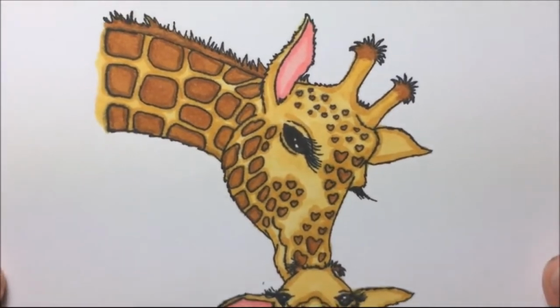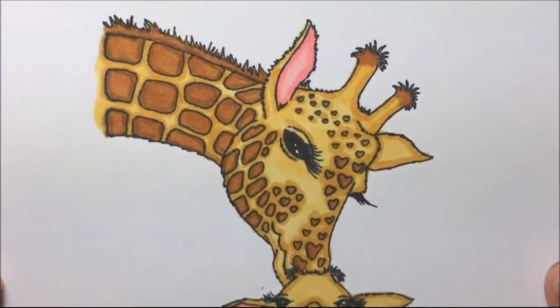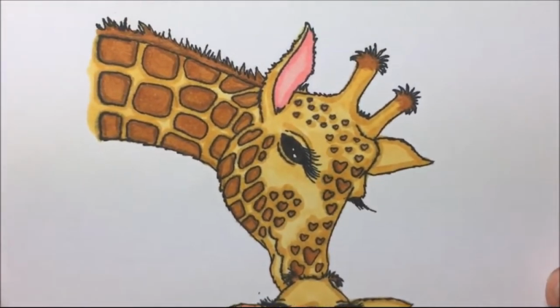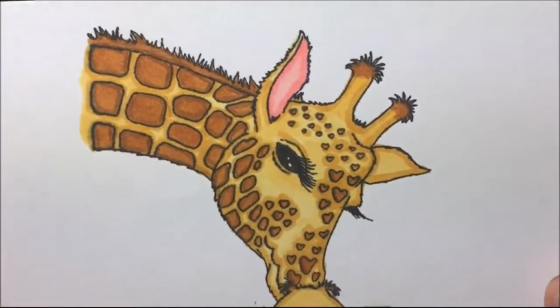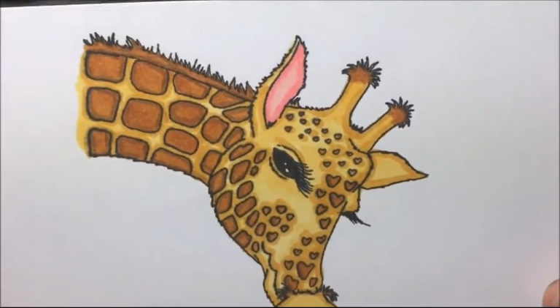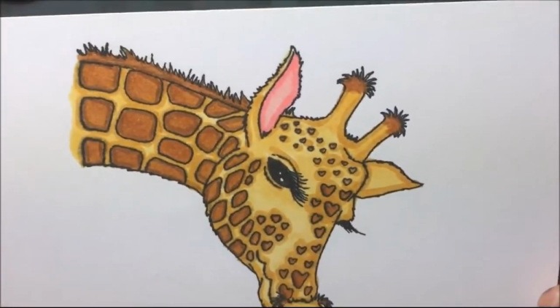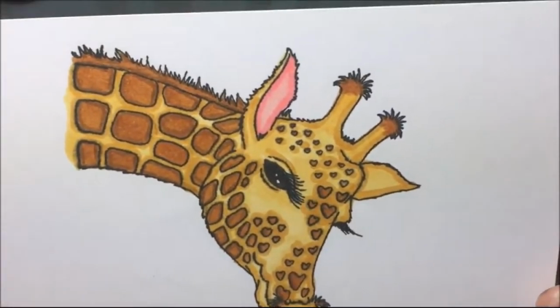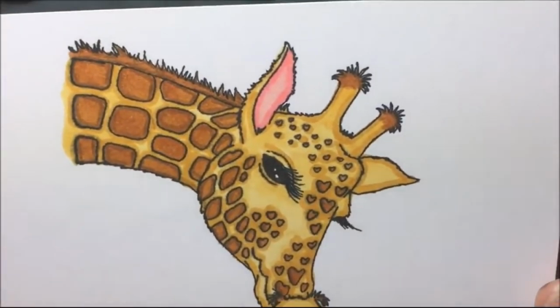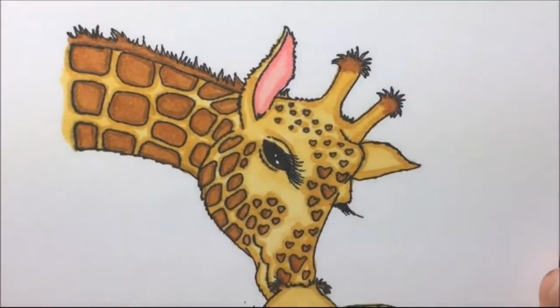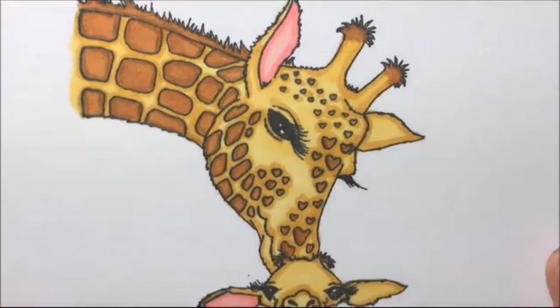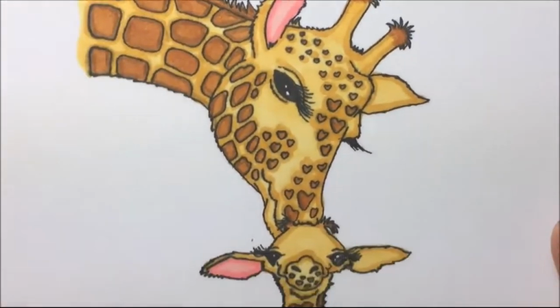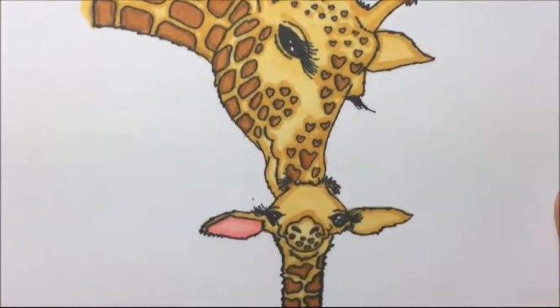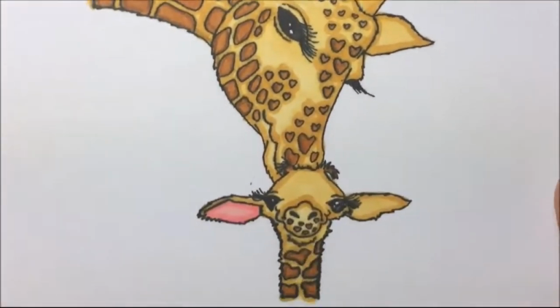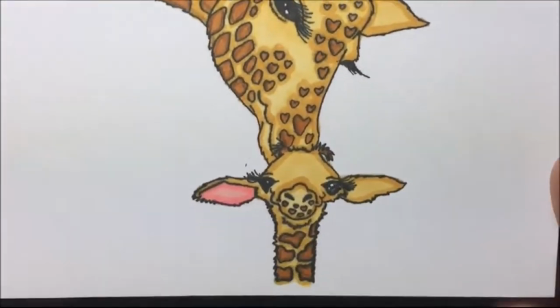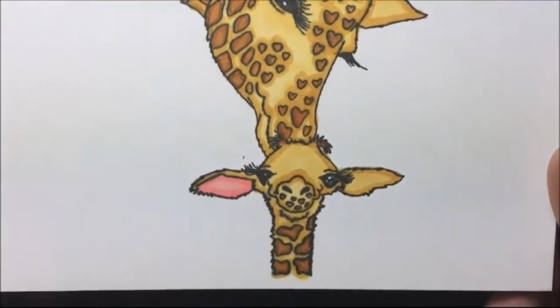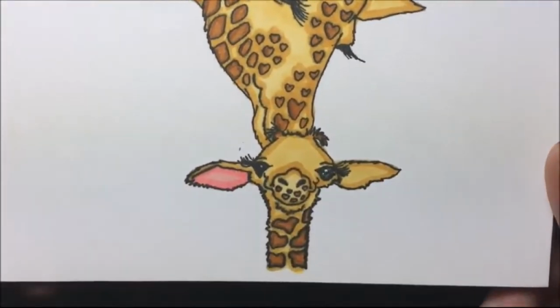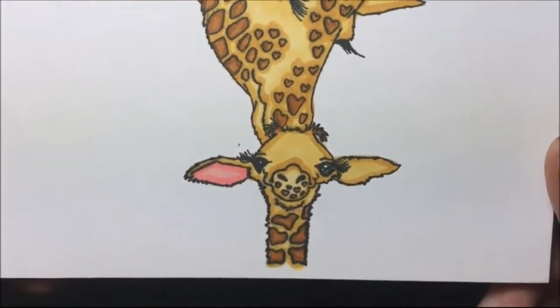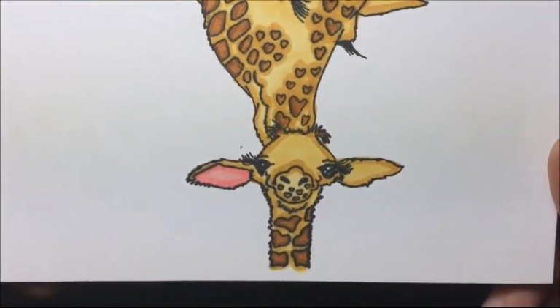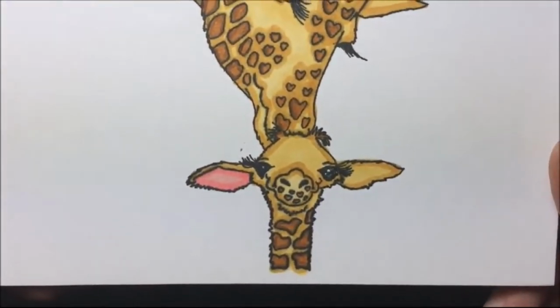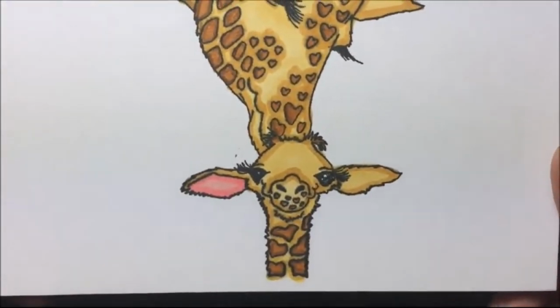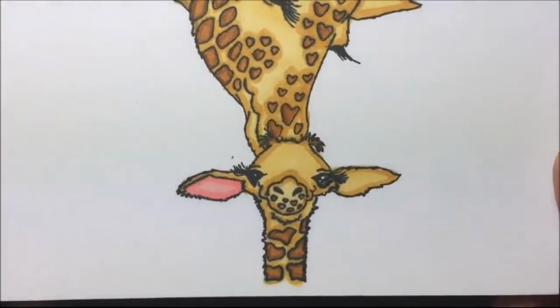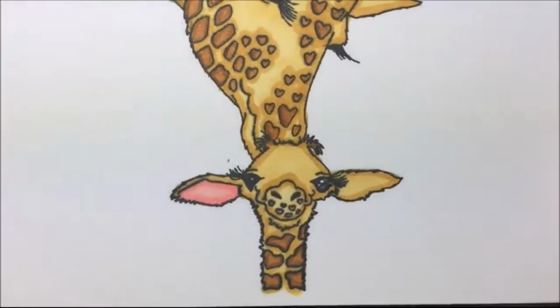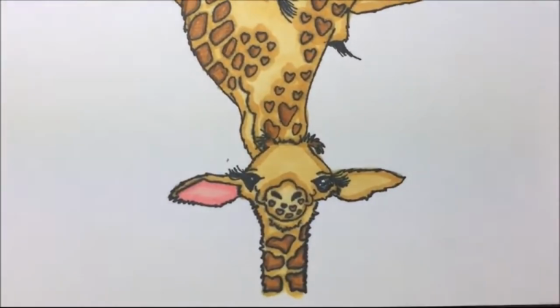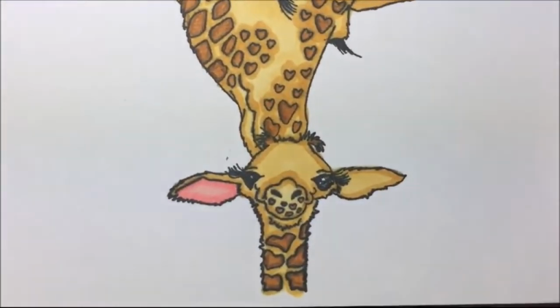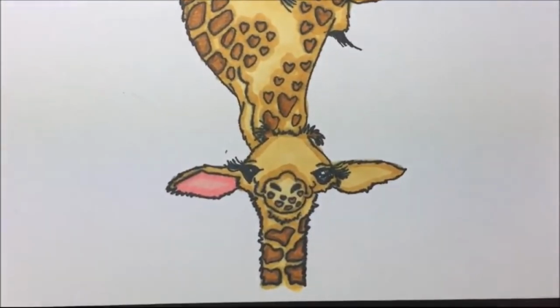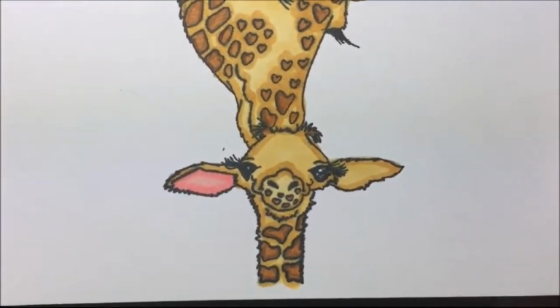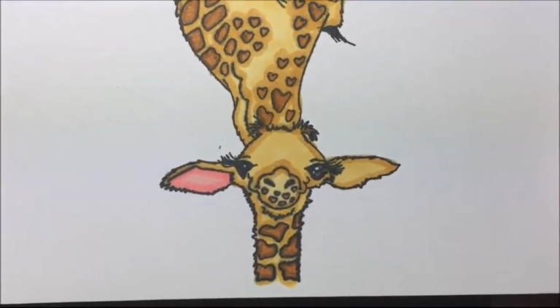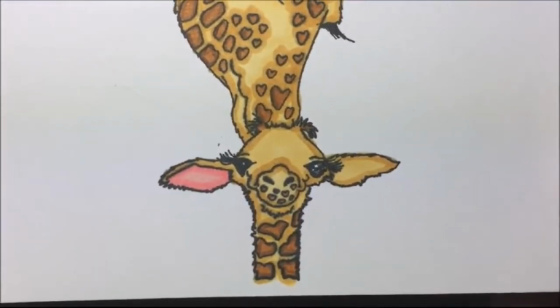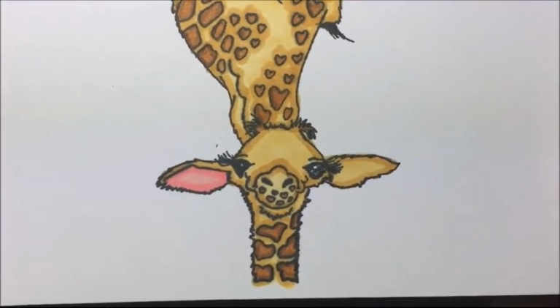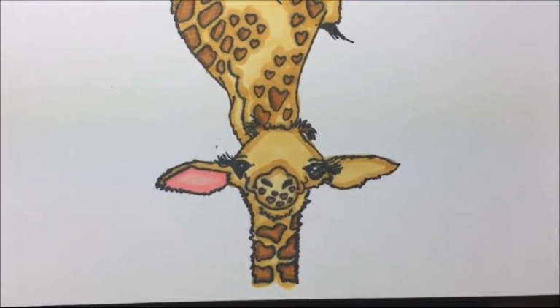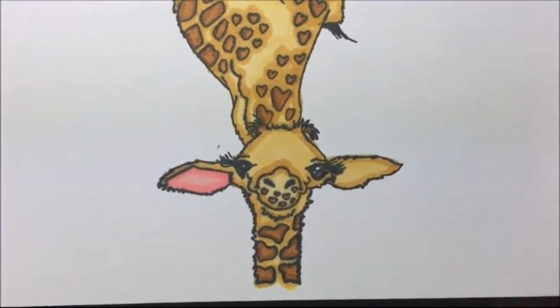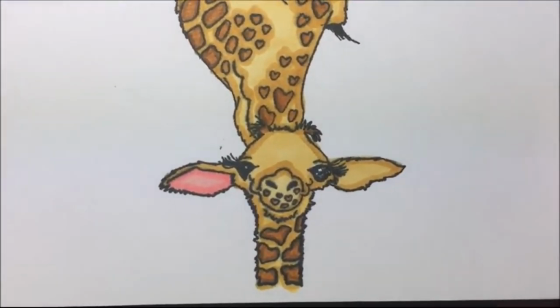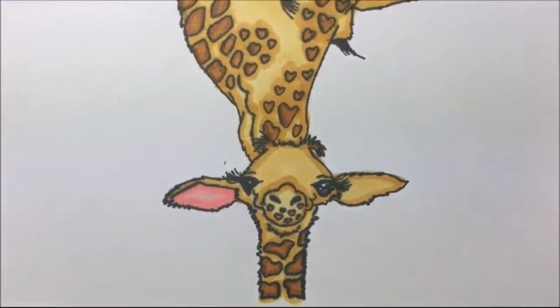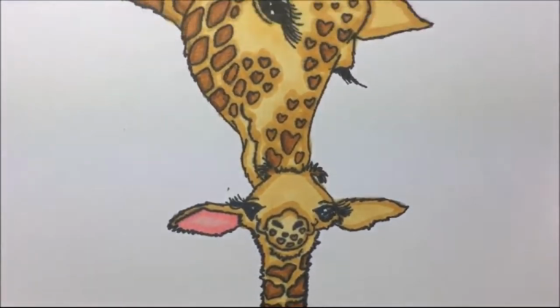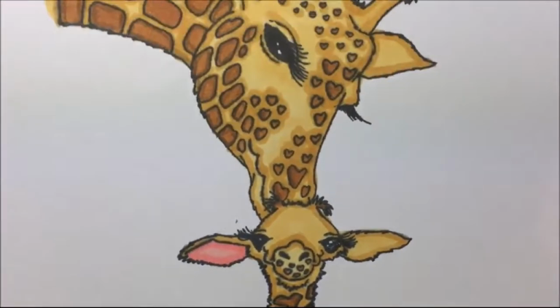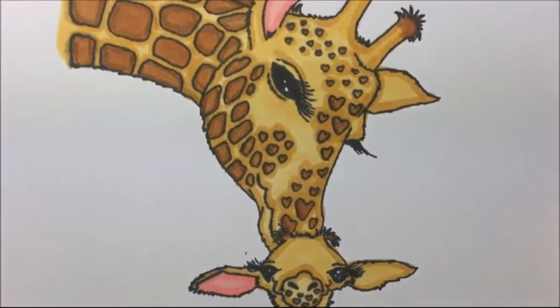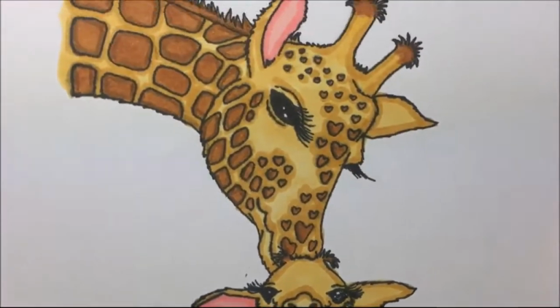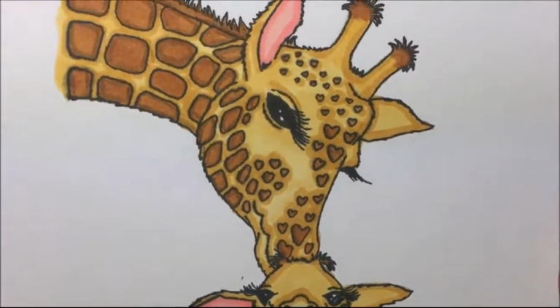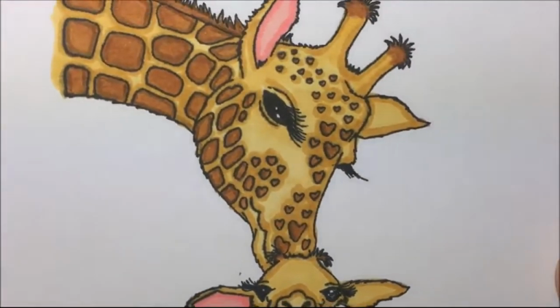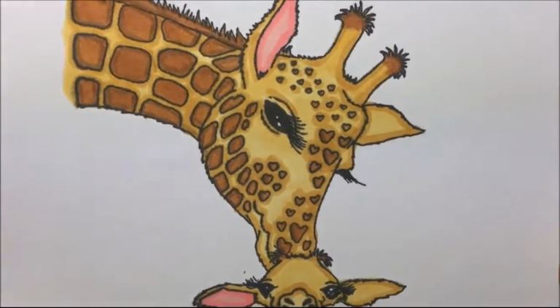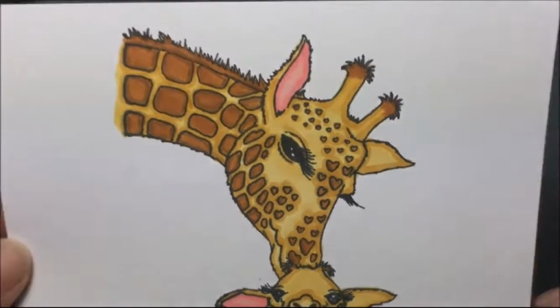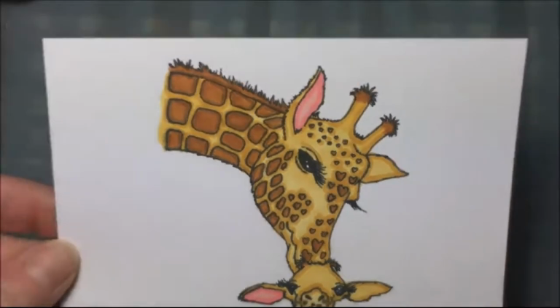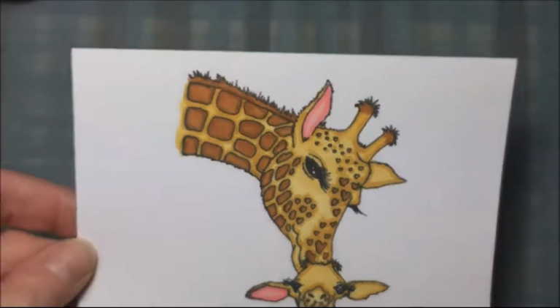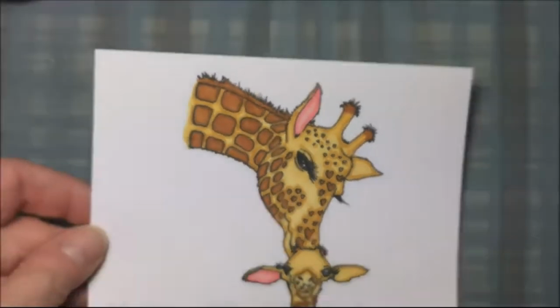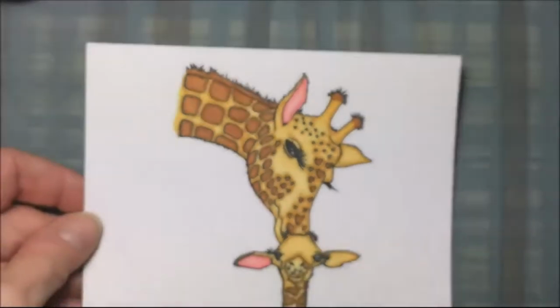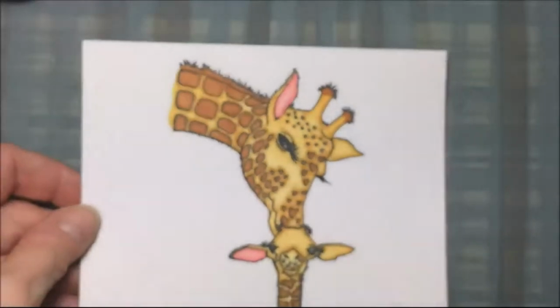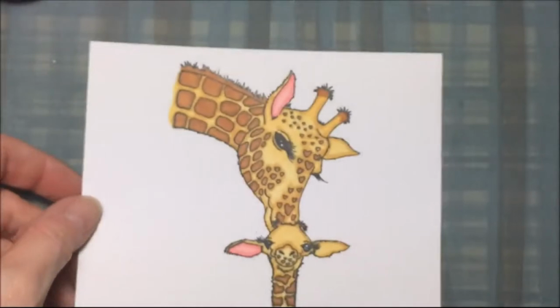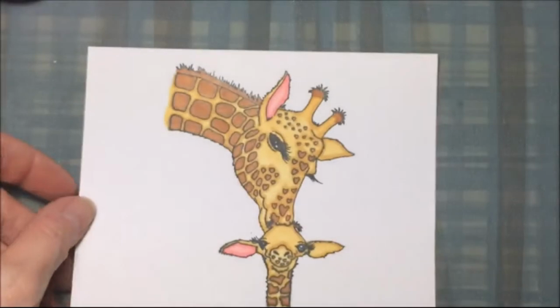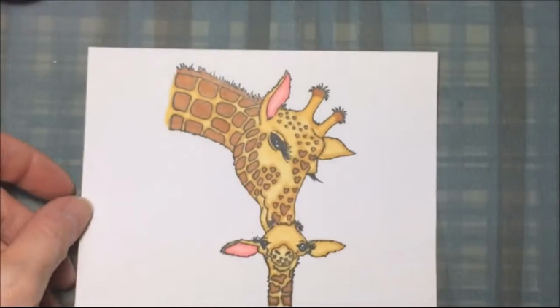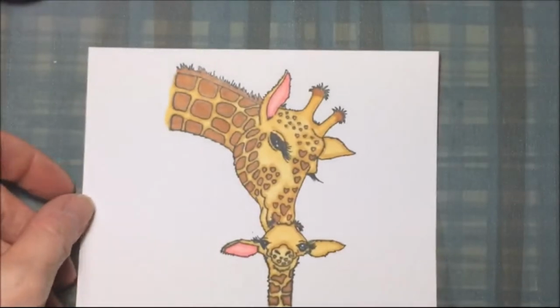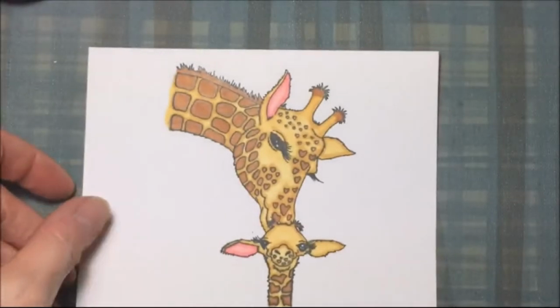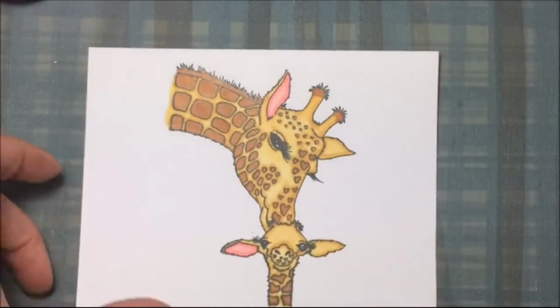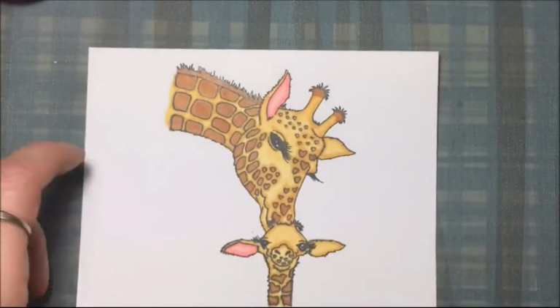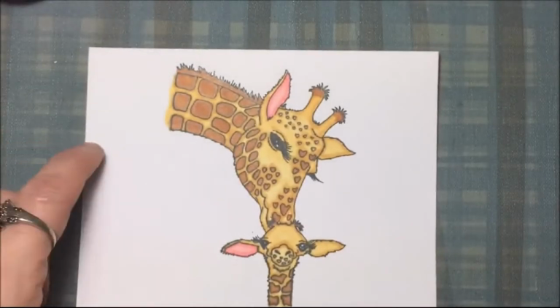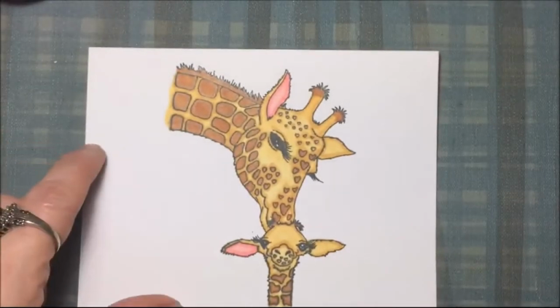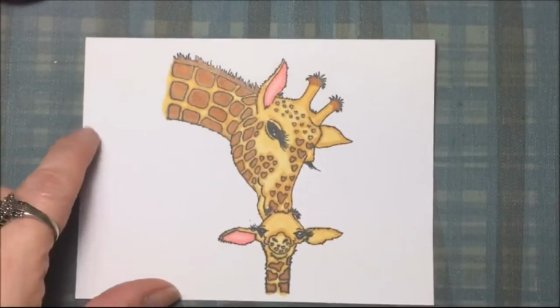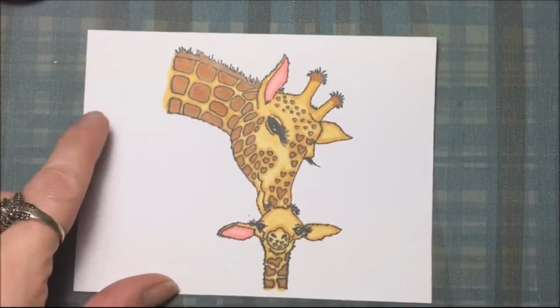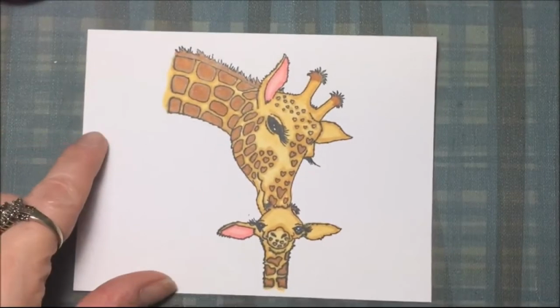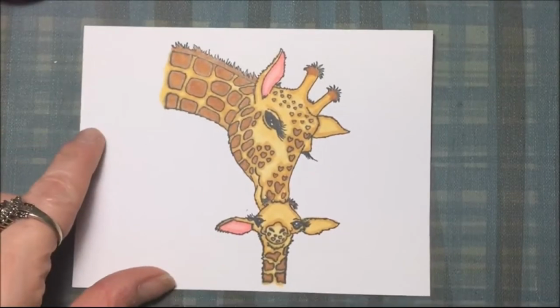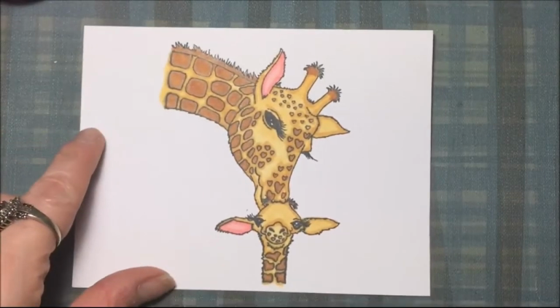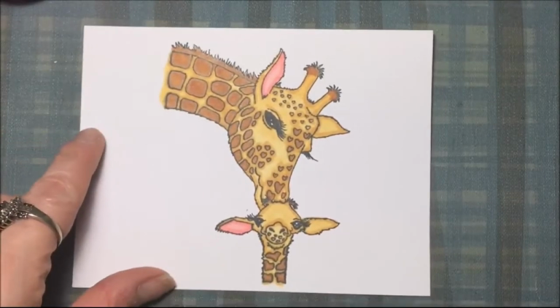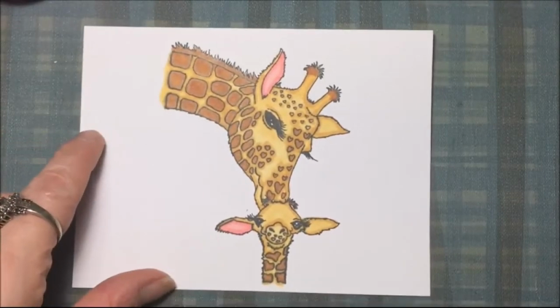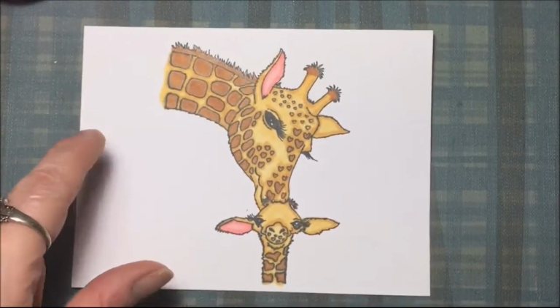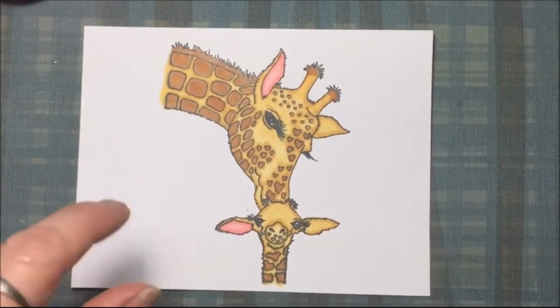Let me know in the comments if you'd like more coloring videos. Thanks for watching. Bye.